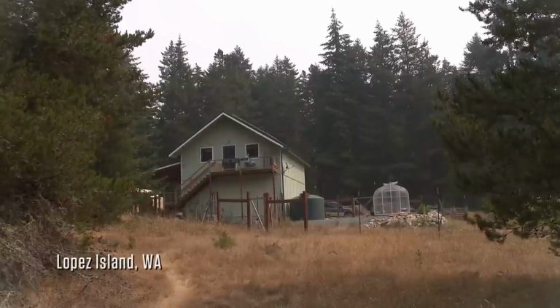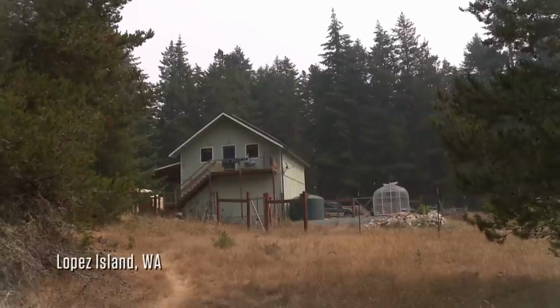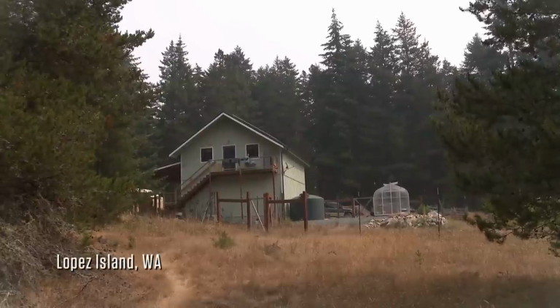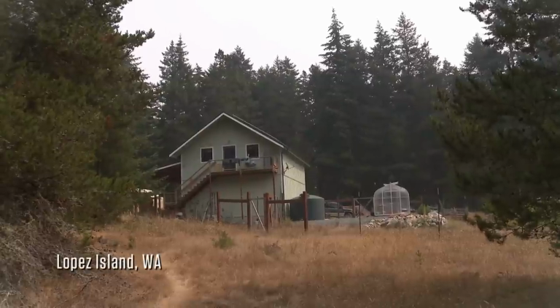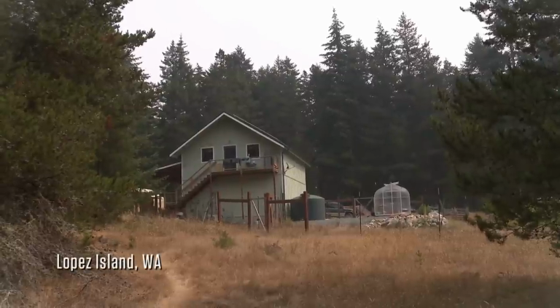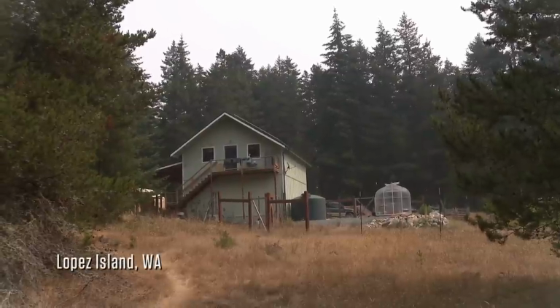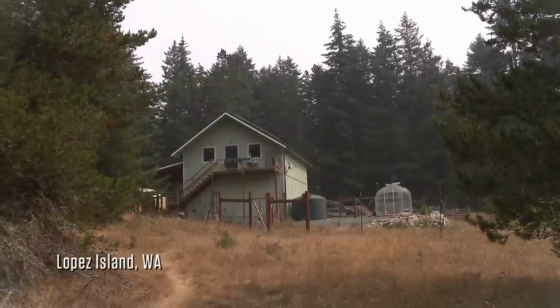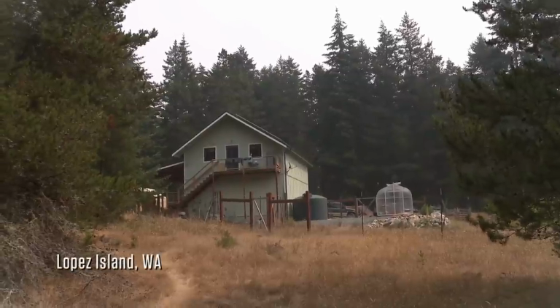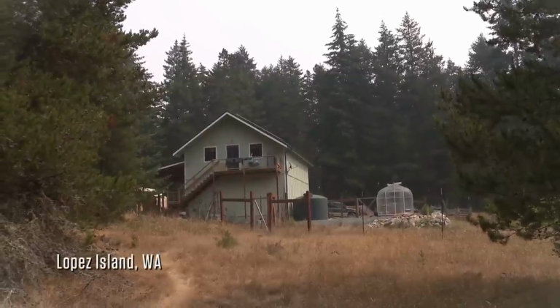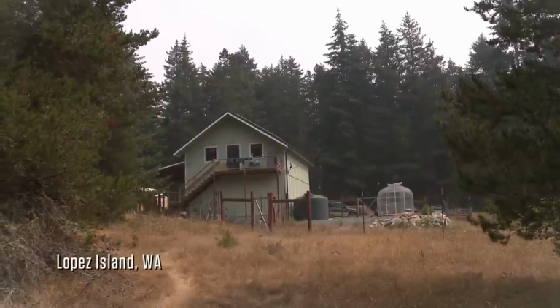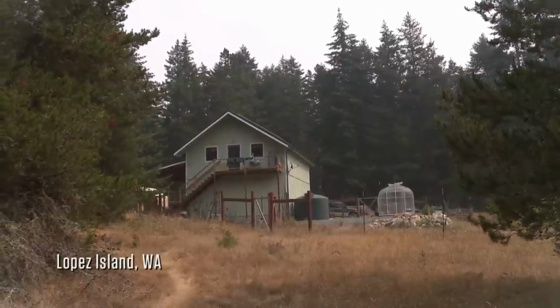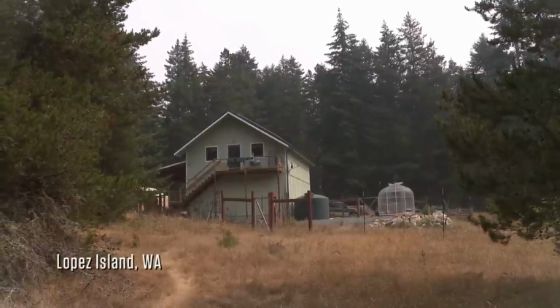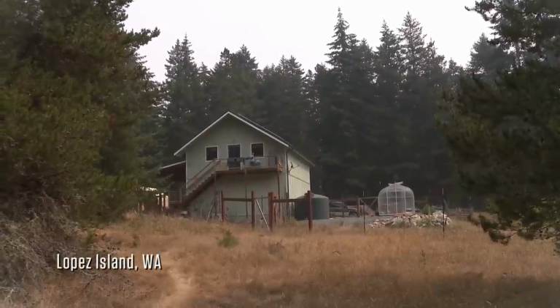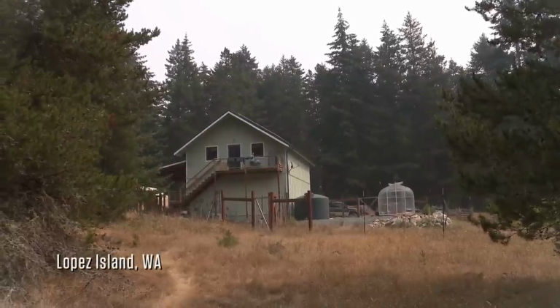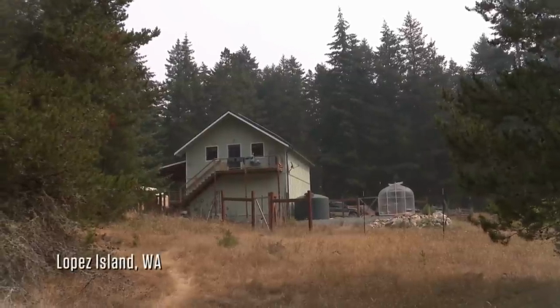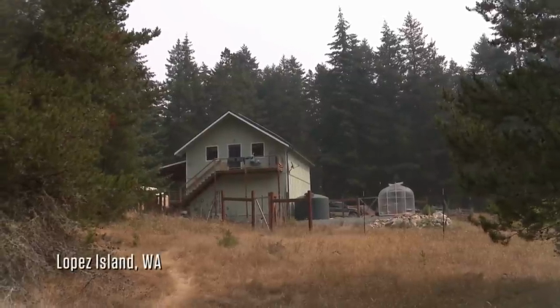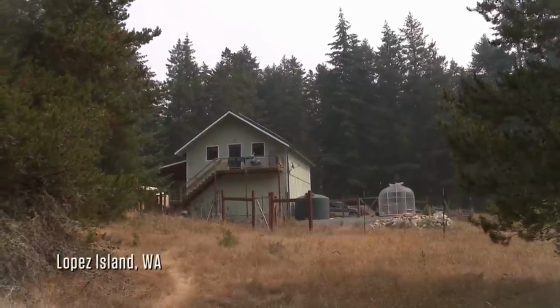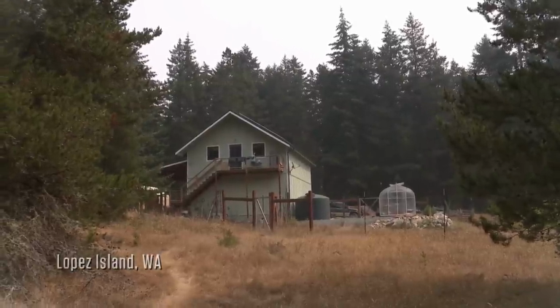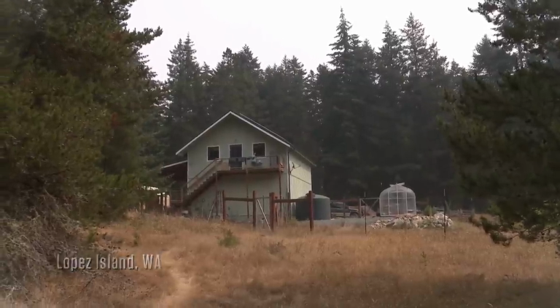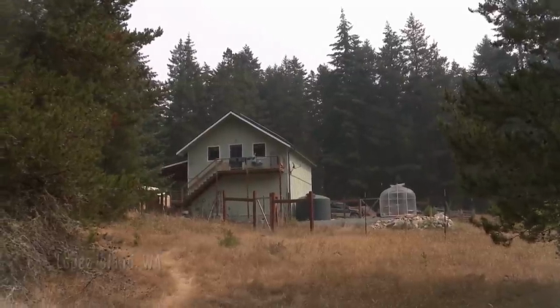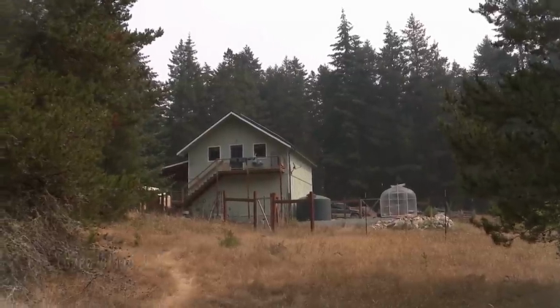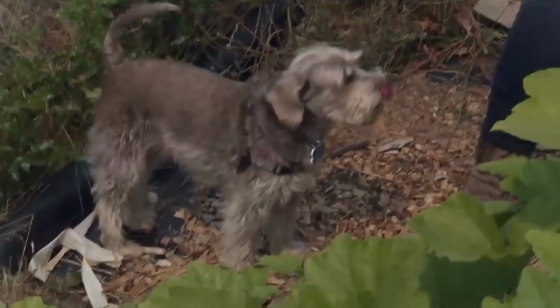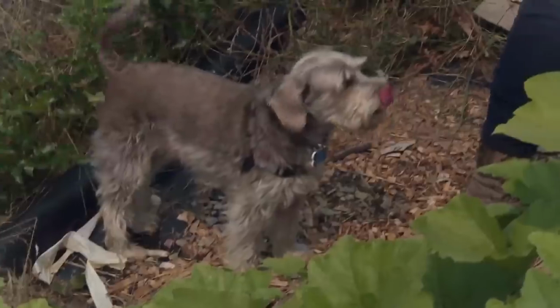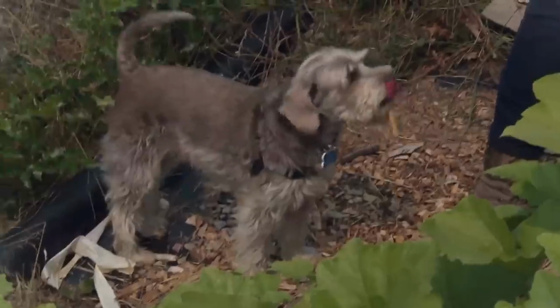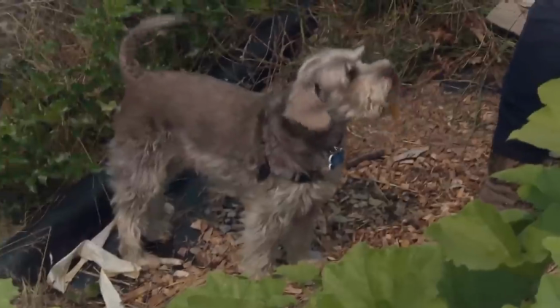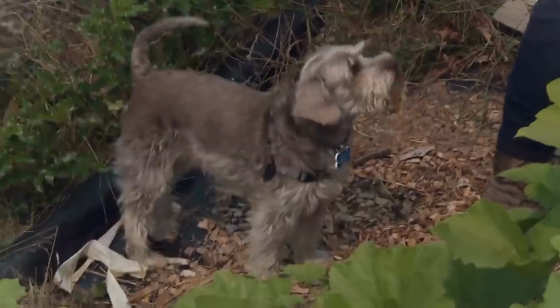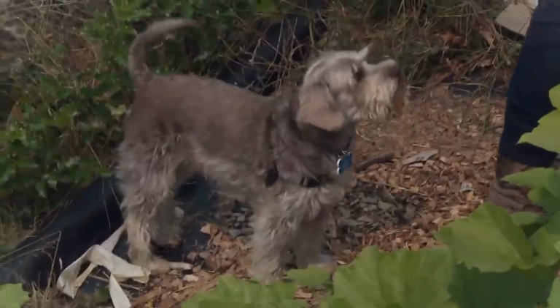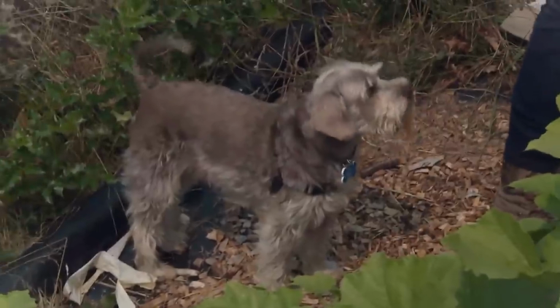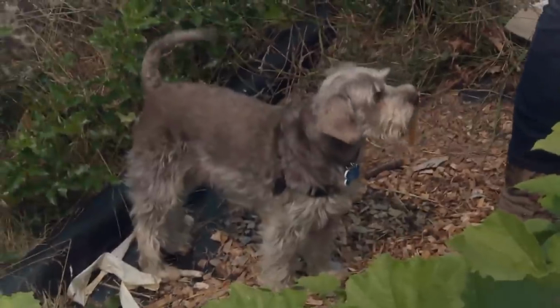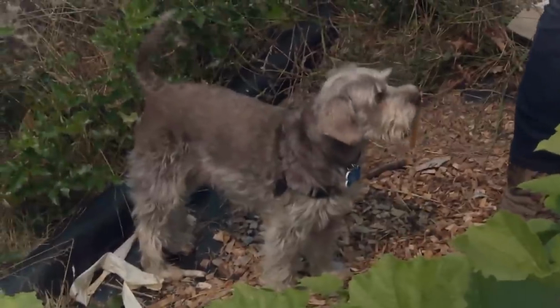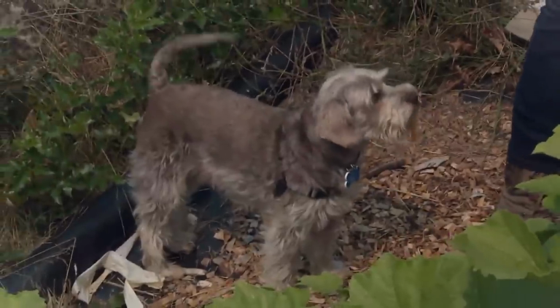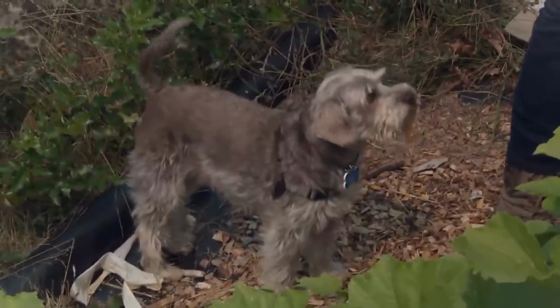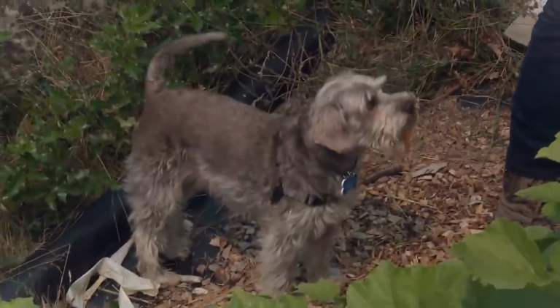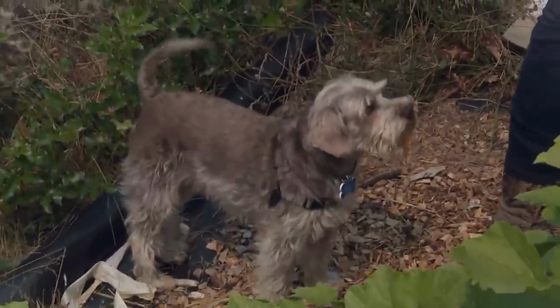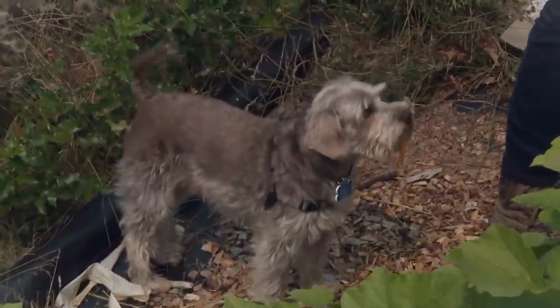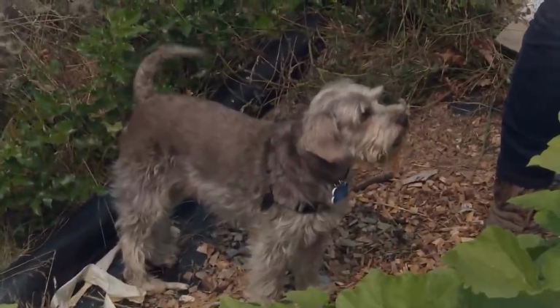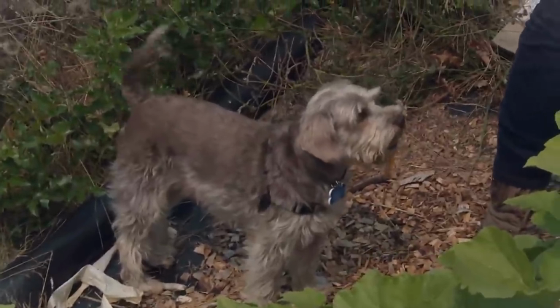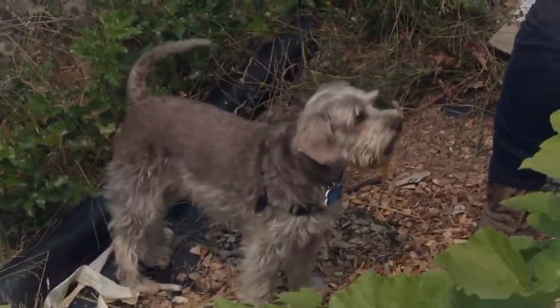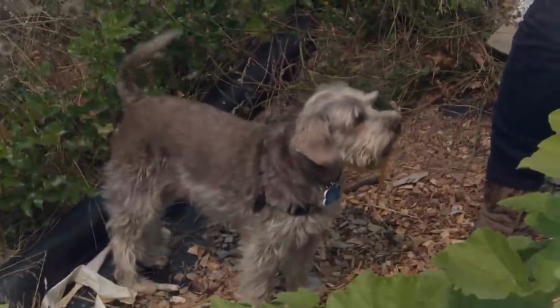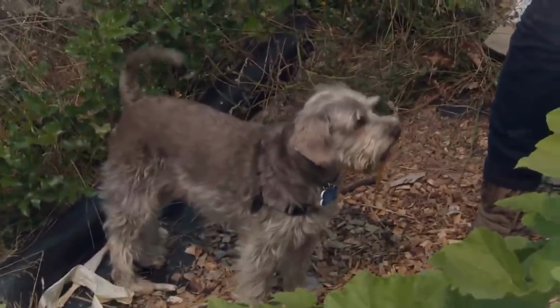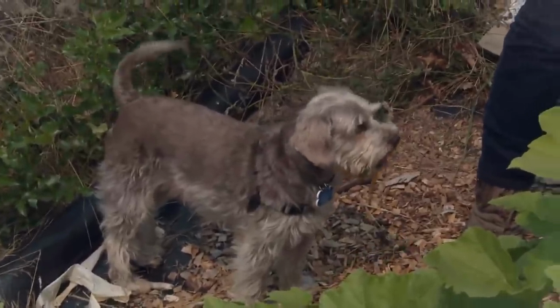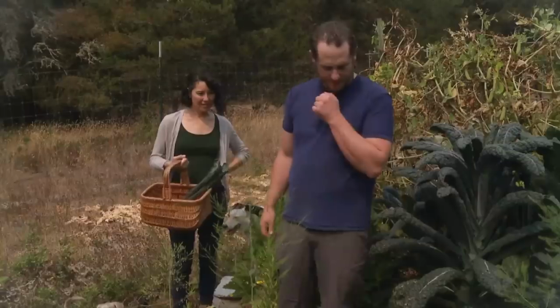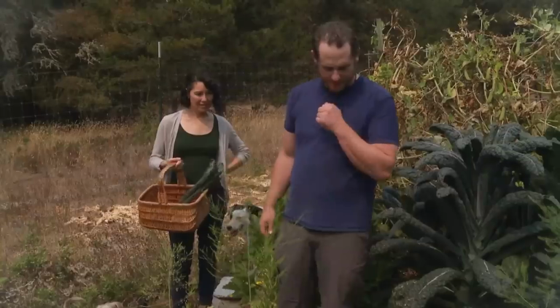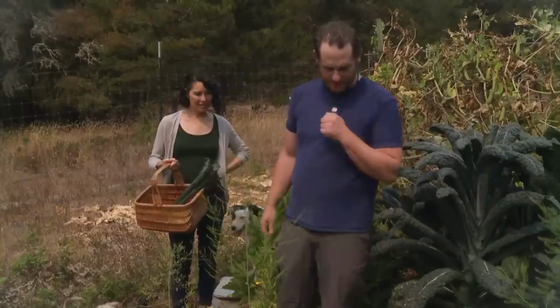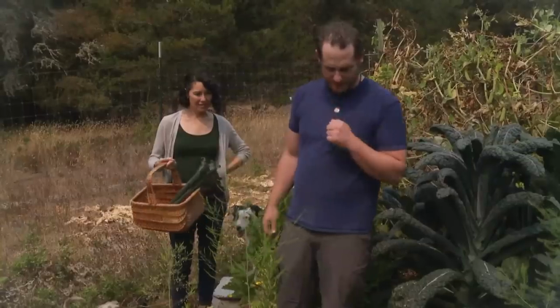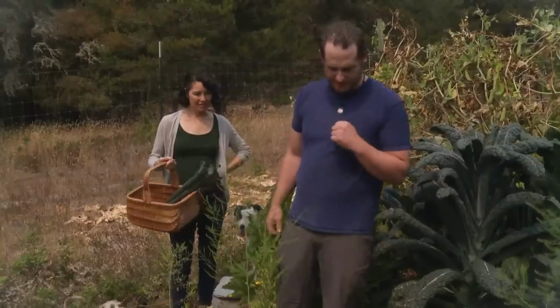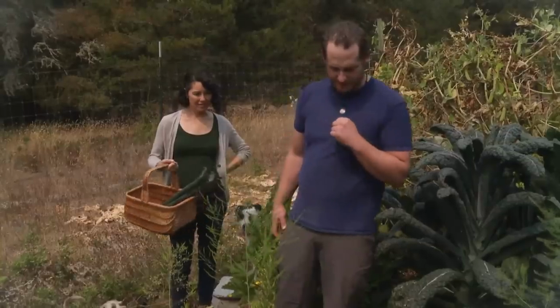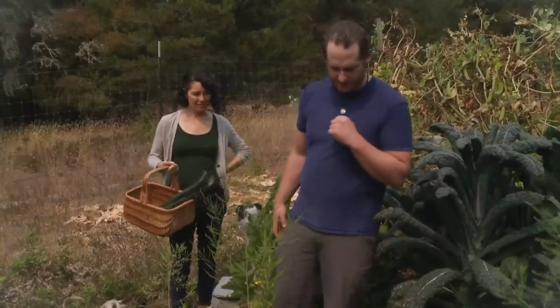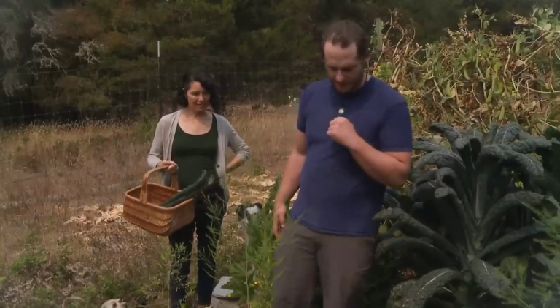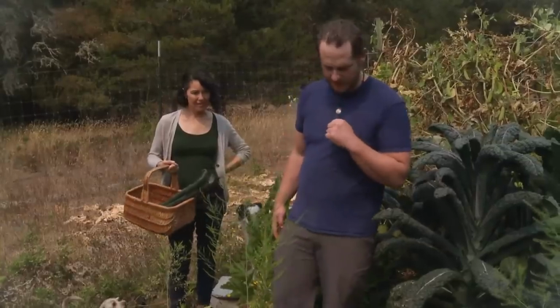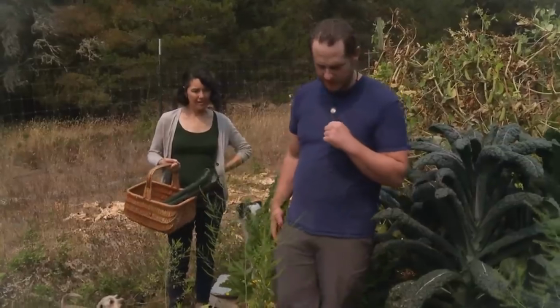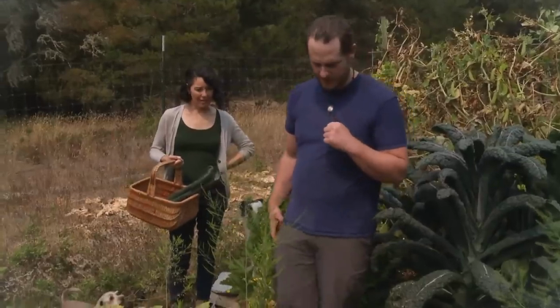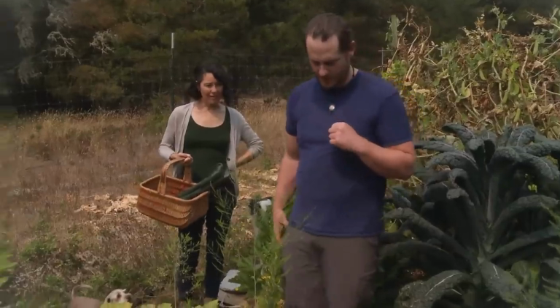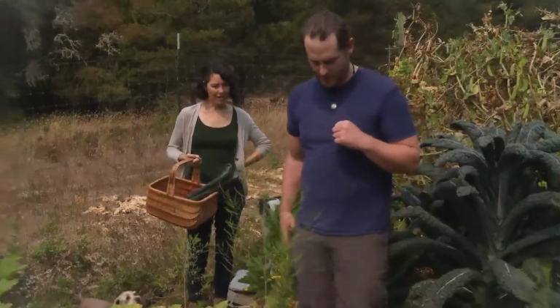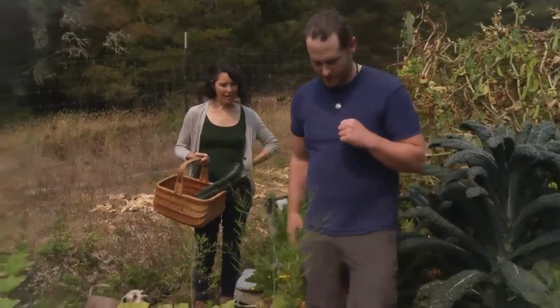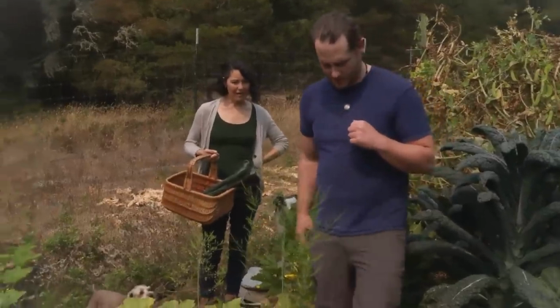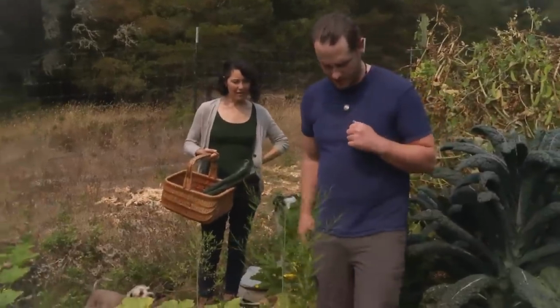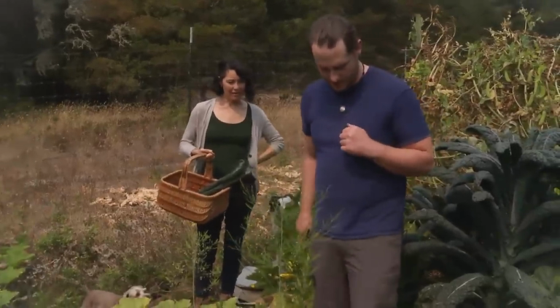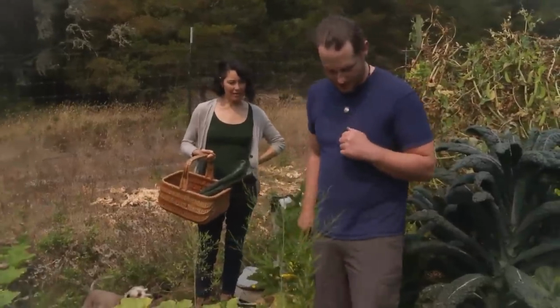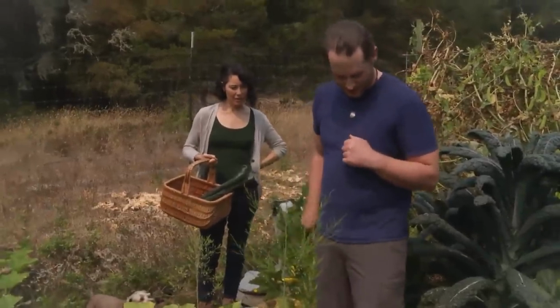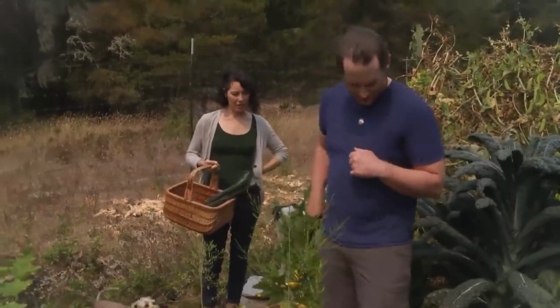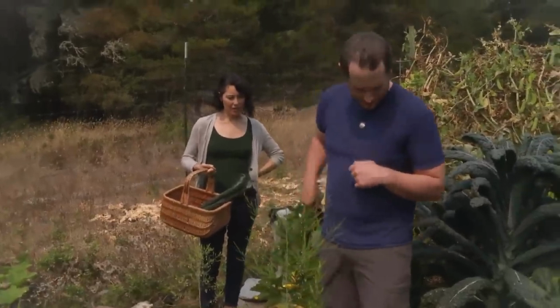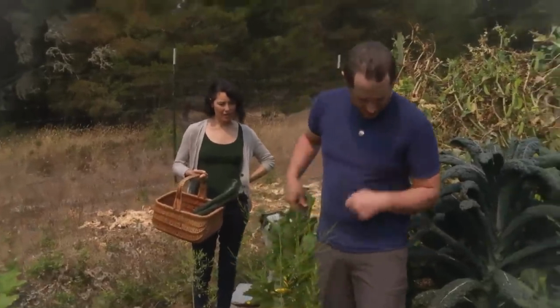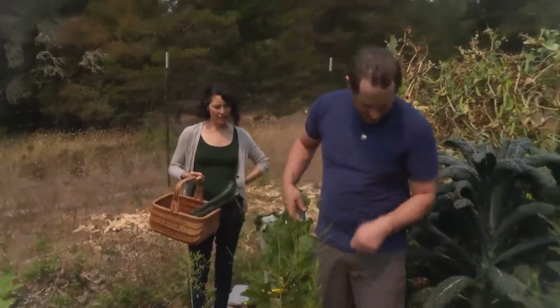We need zucchini, summer squash. Let's do some of the venison with rosemary. Yeah, I think that's a great idea.